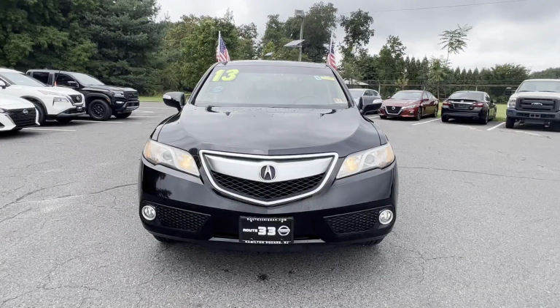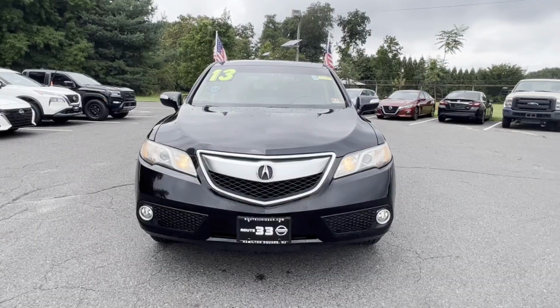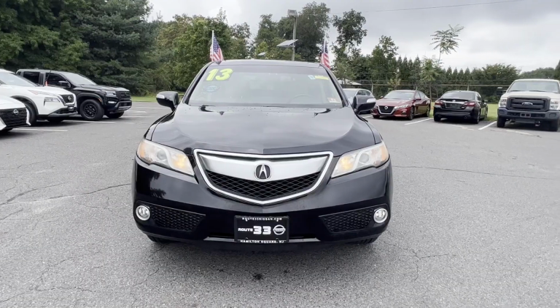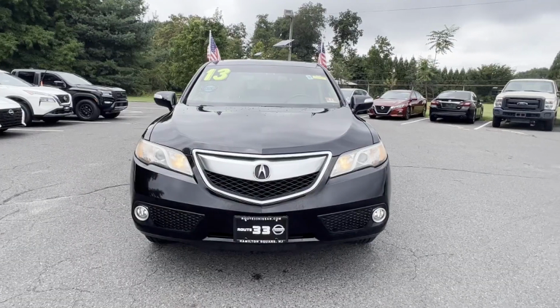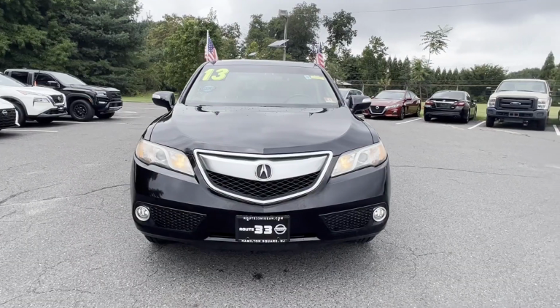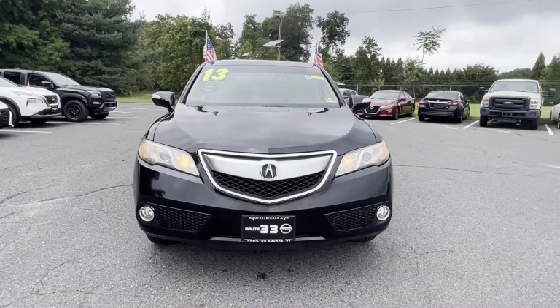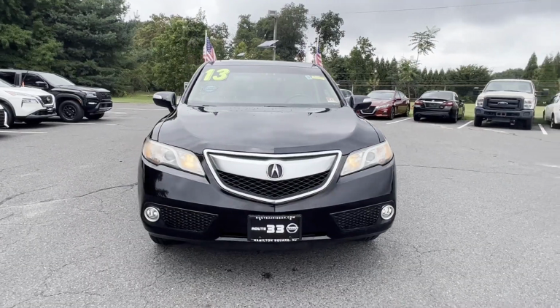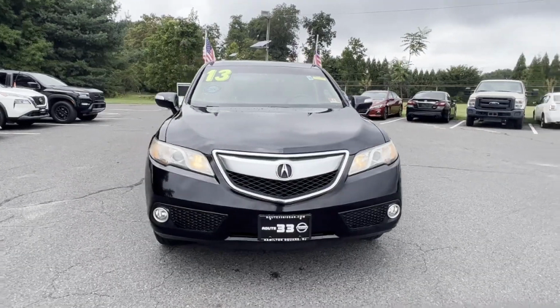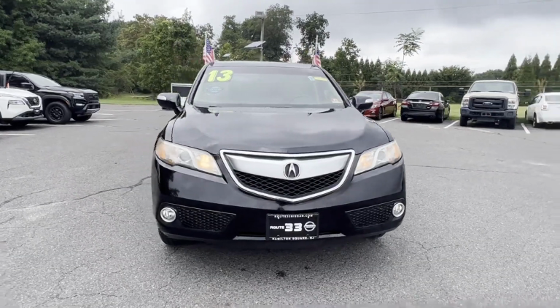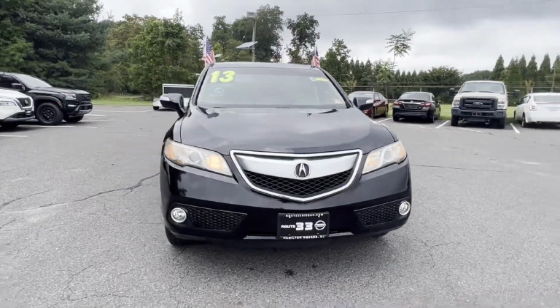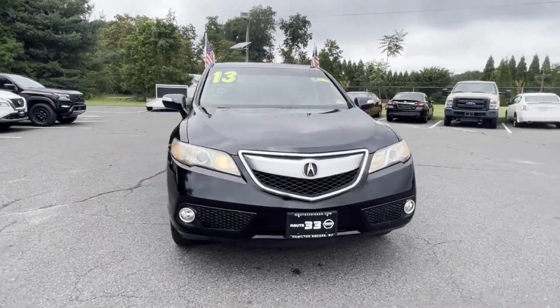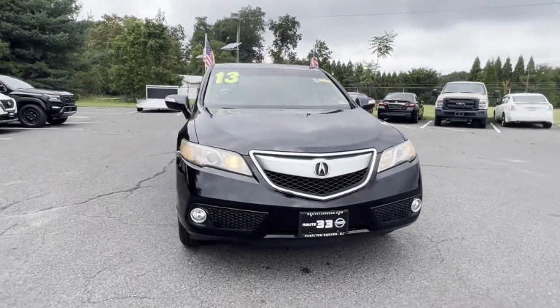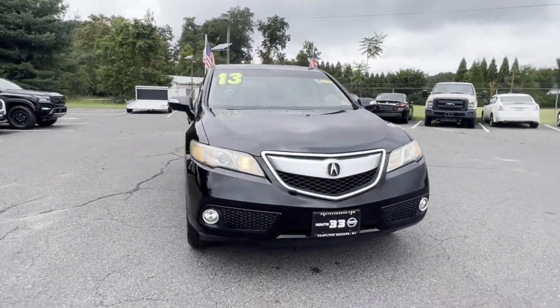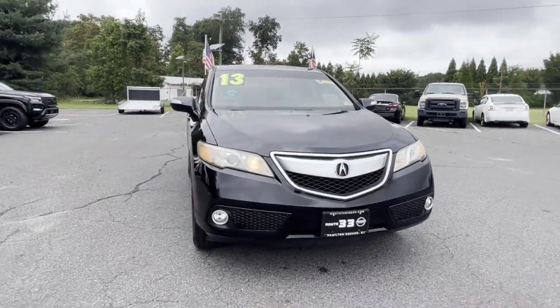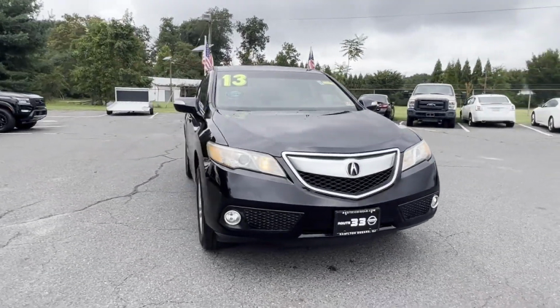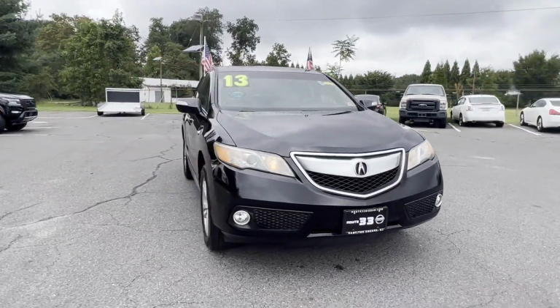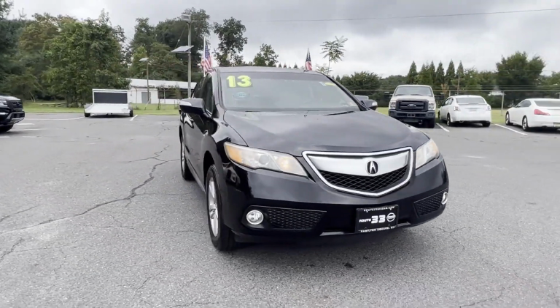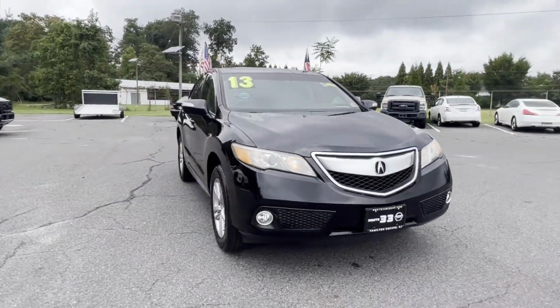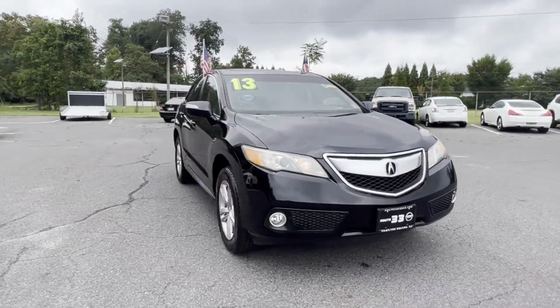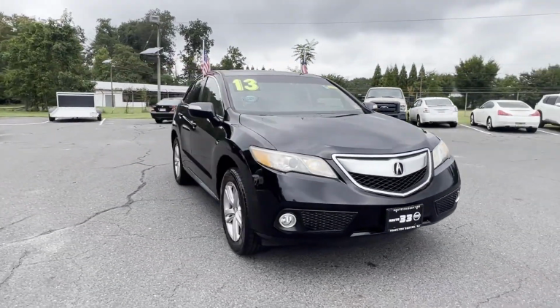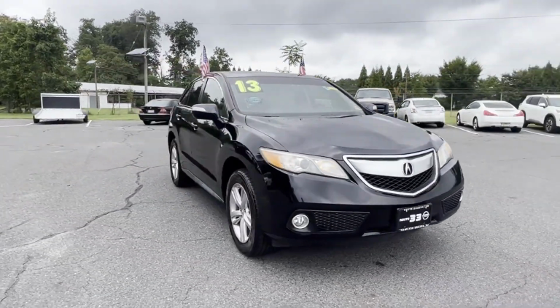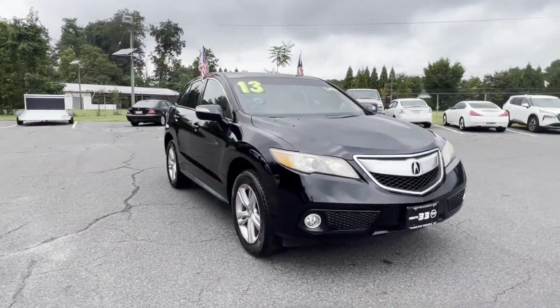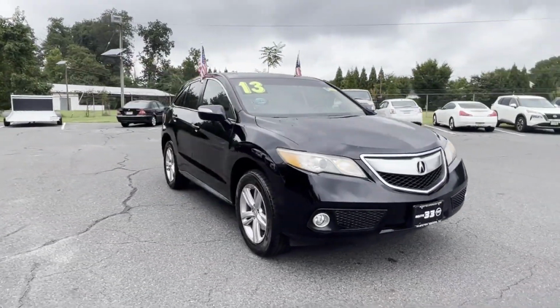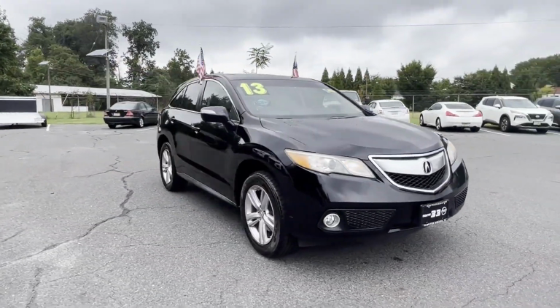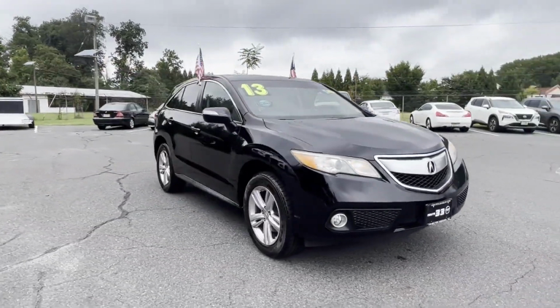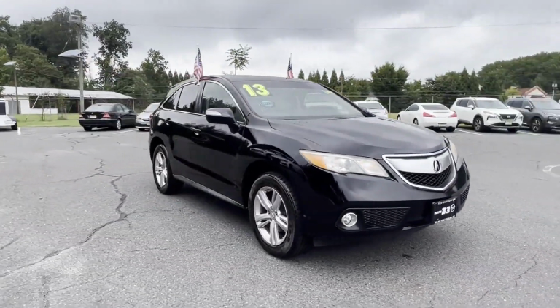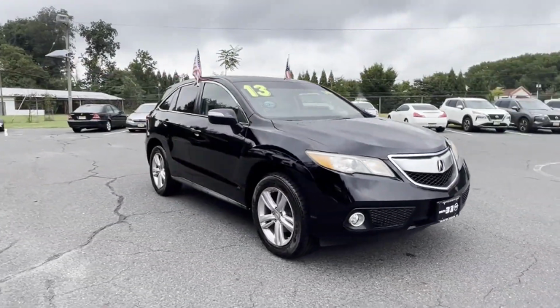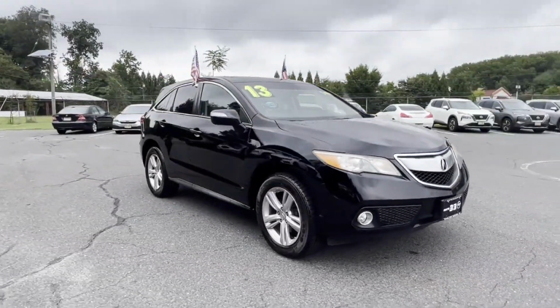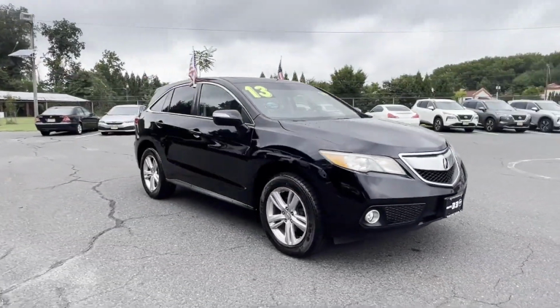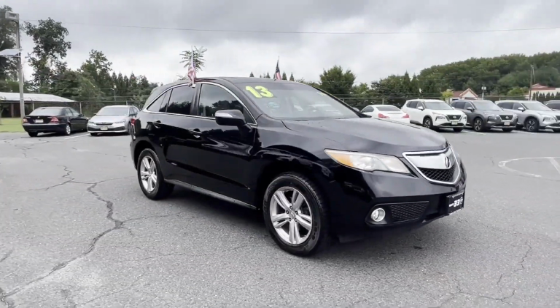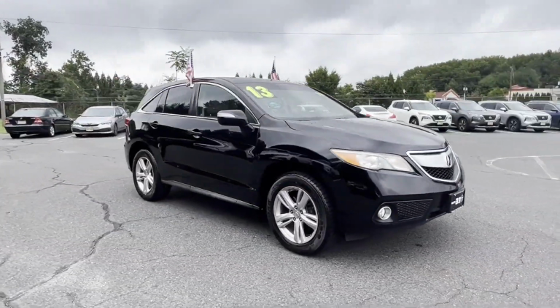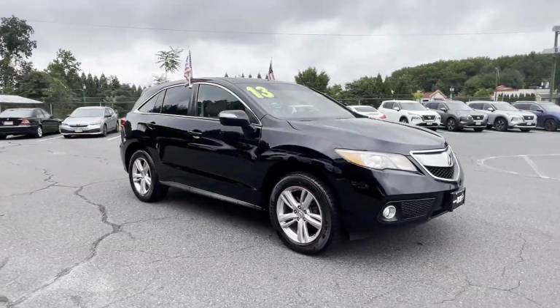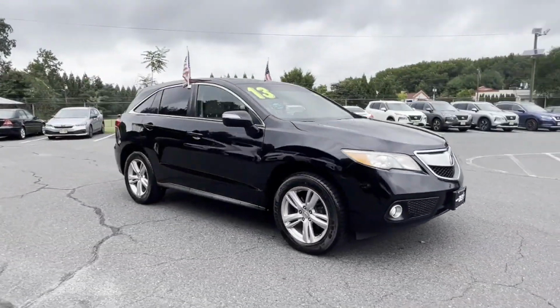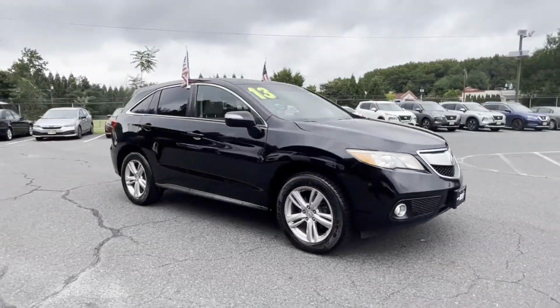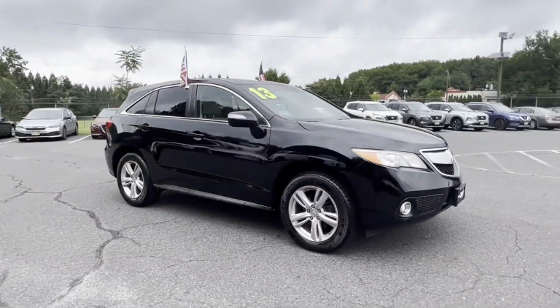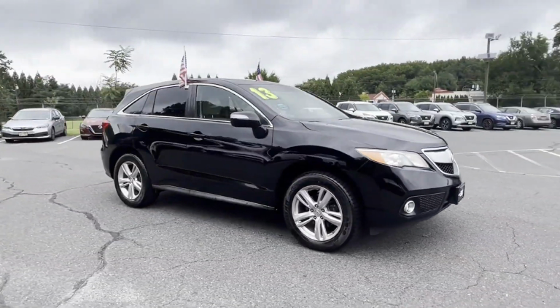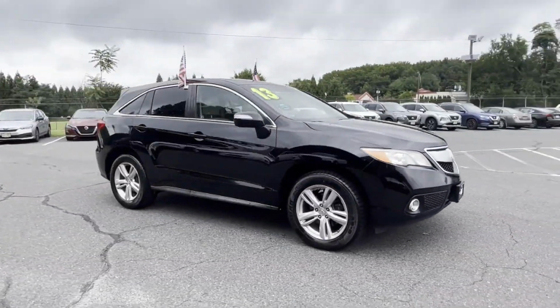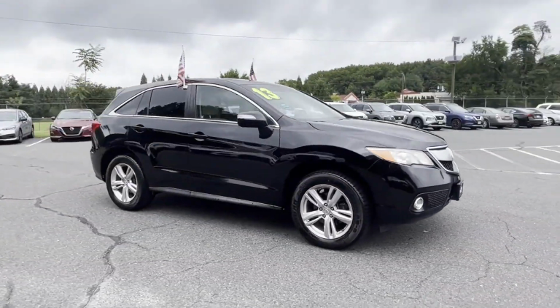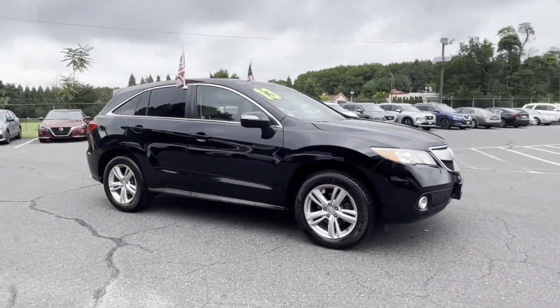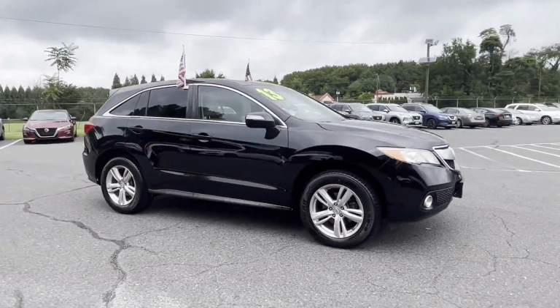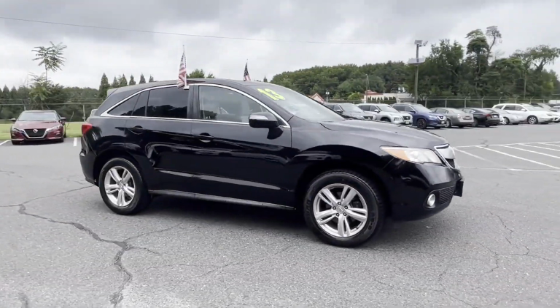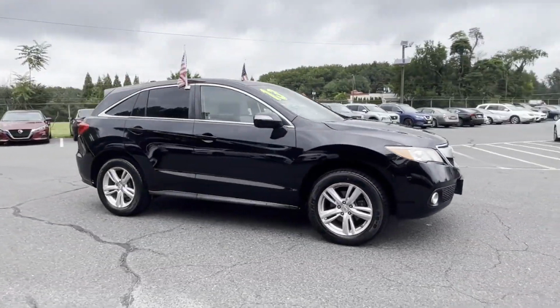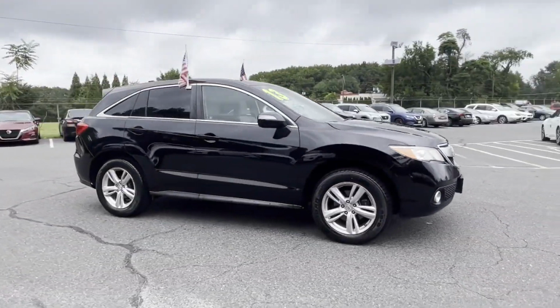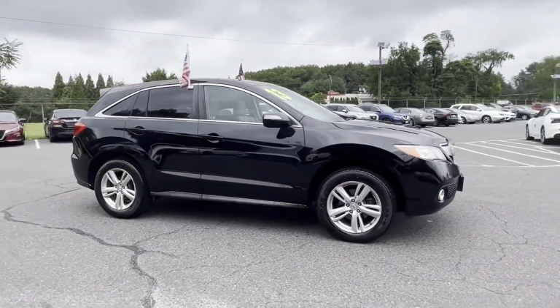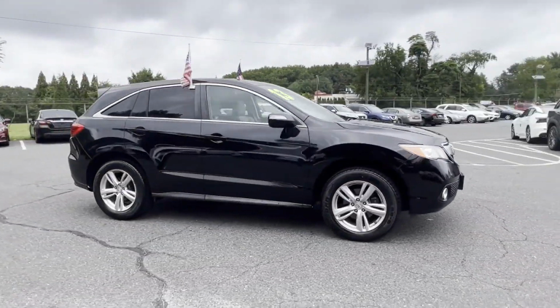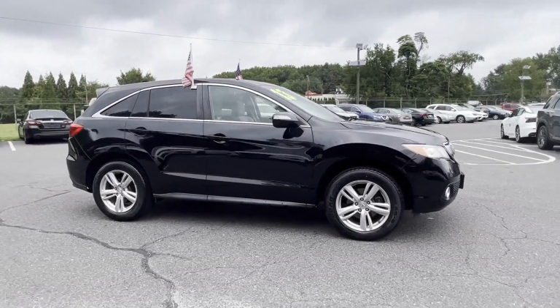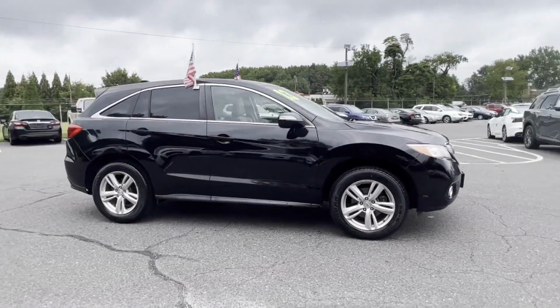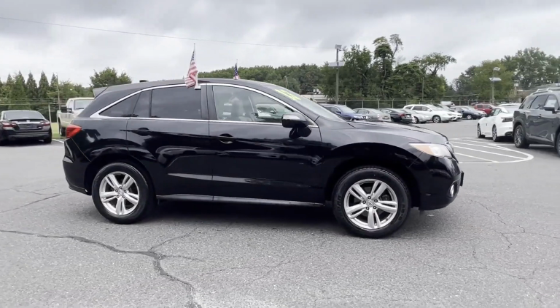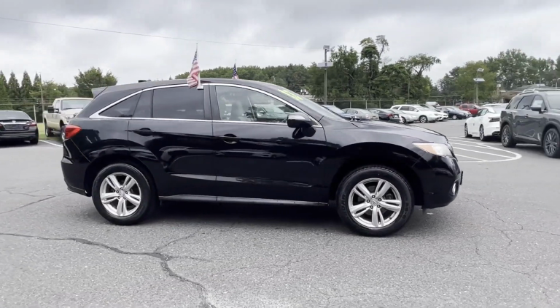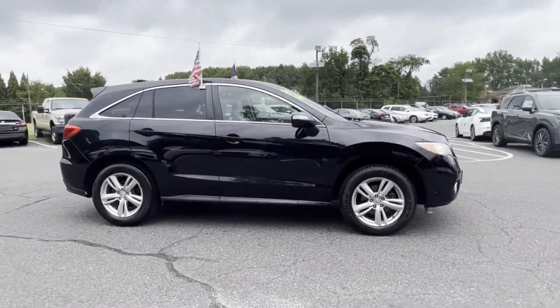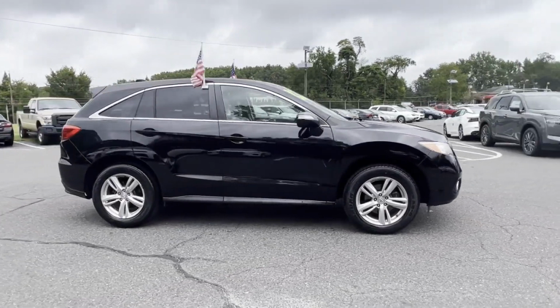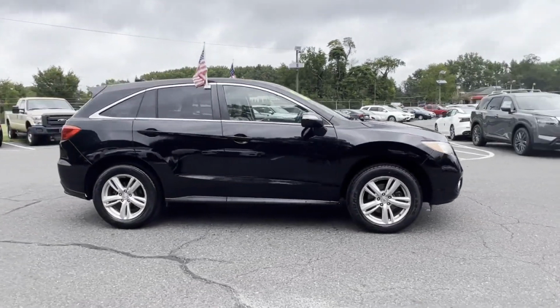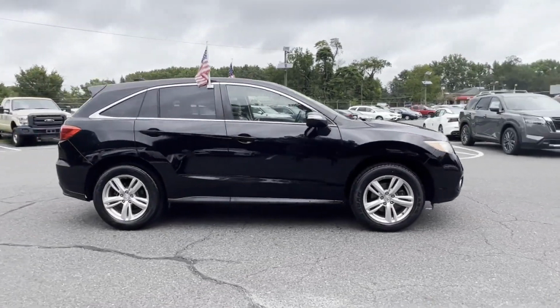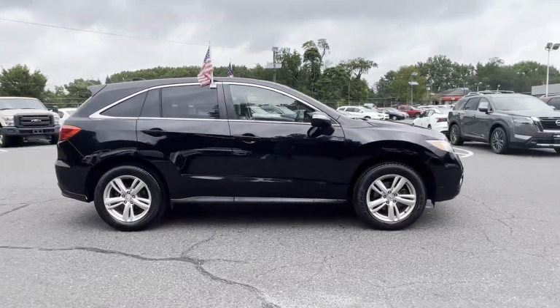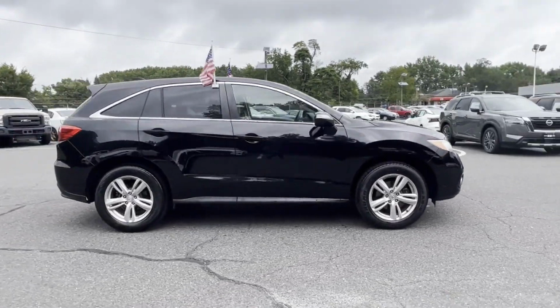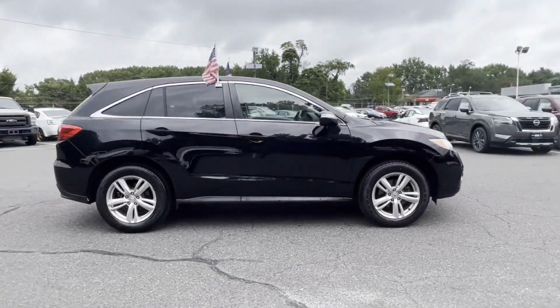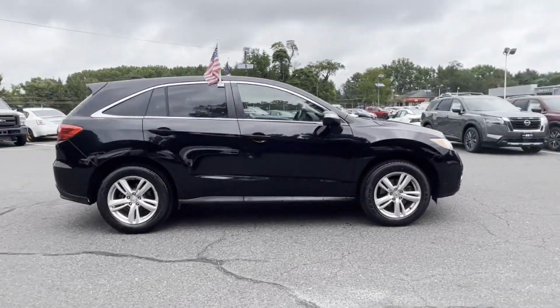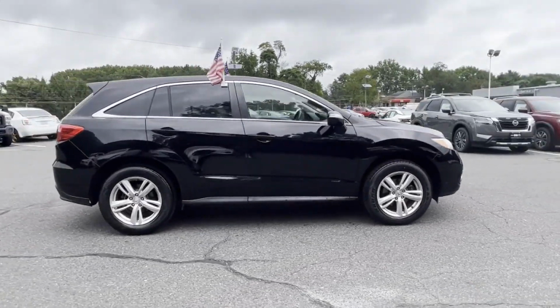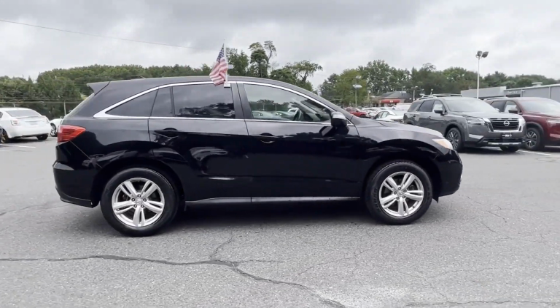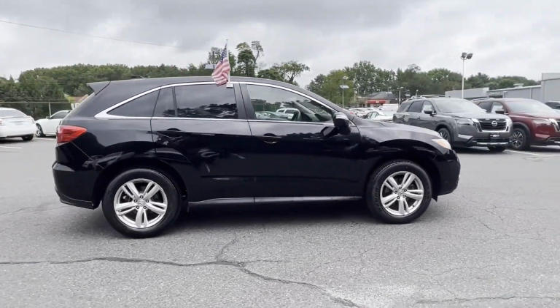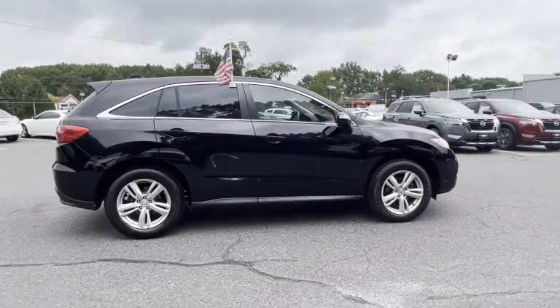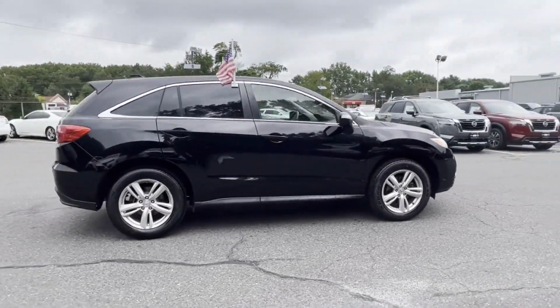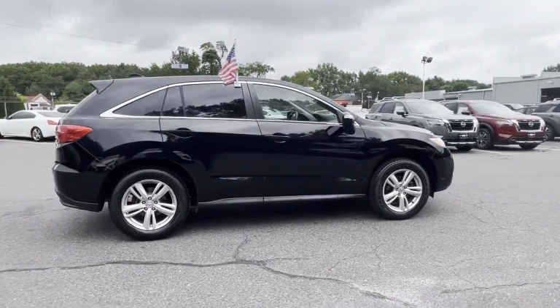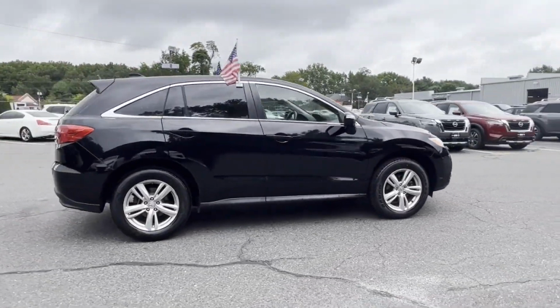2013 Acura RDX. This SUV offers space as well as power and performance.